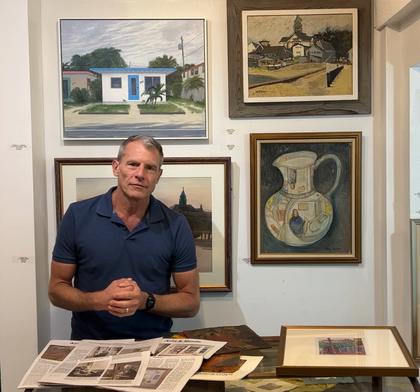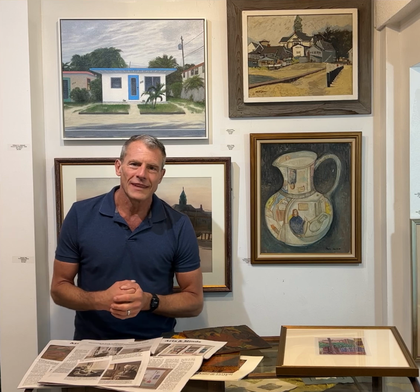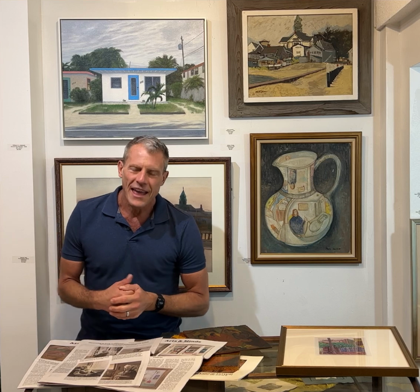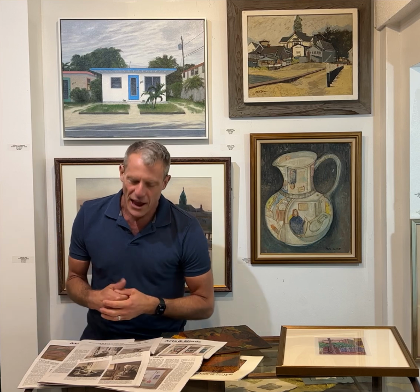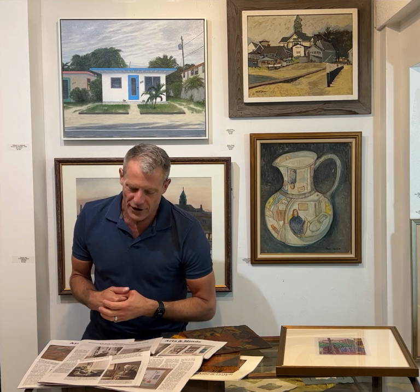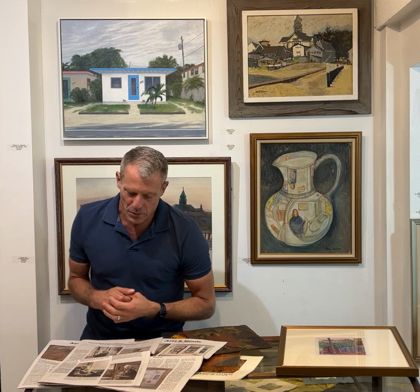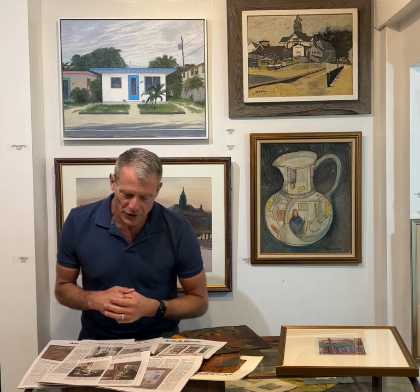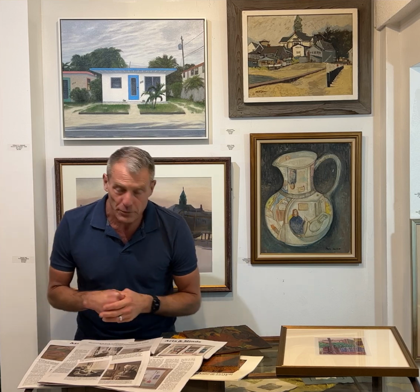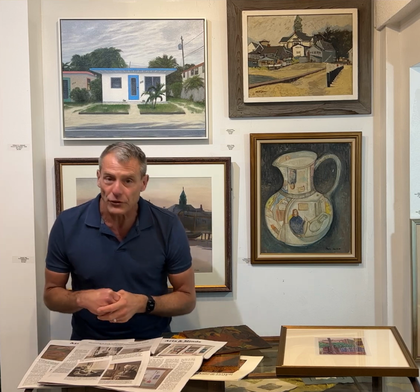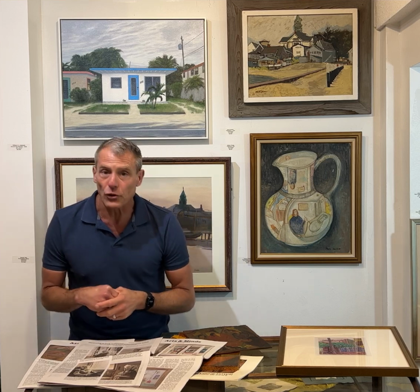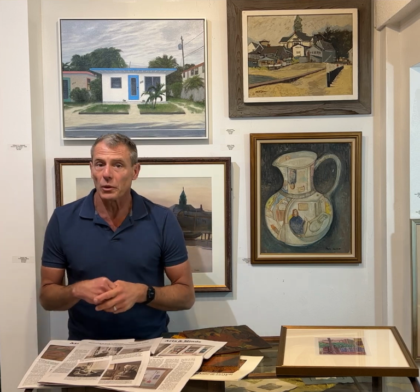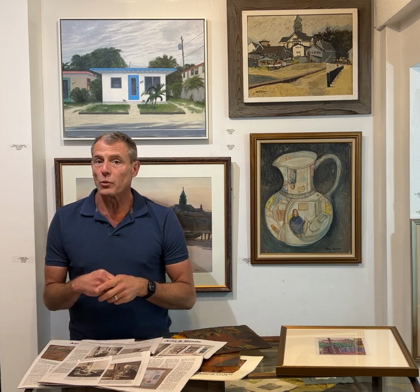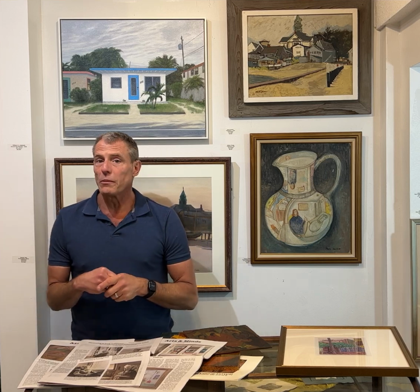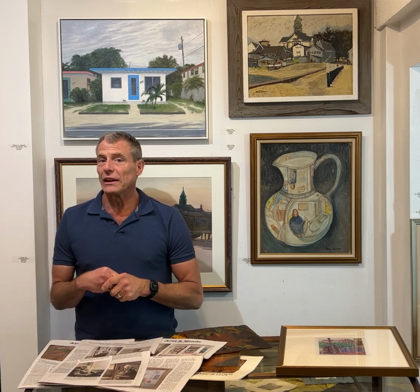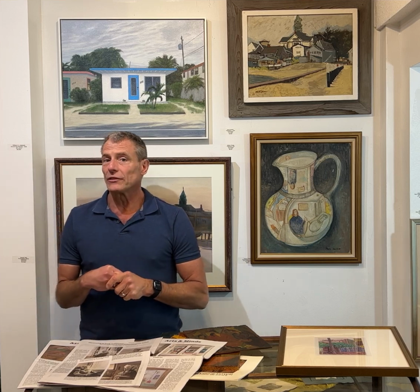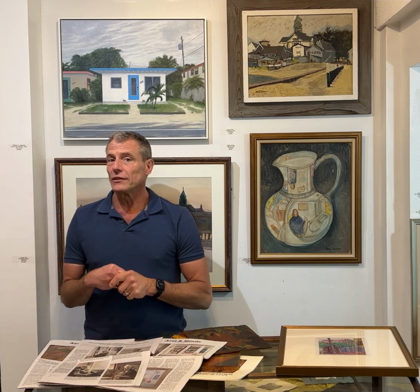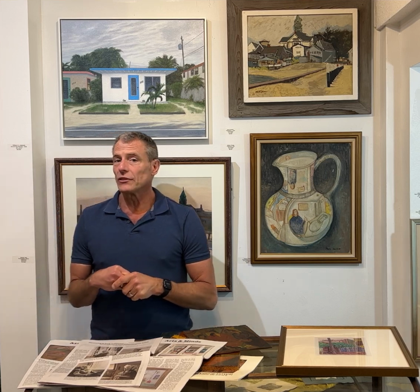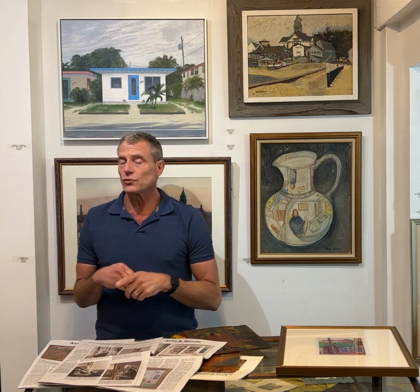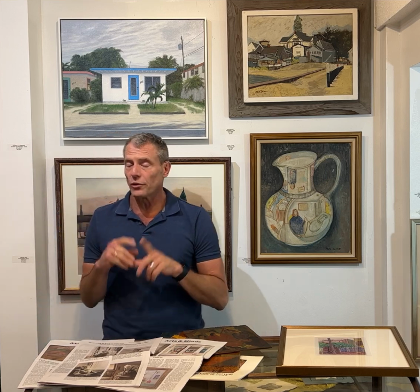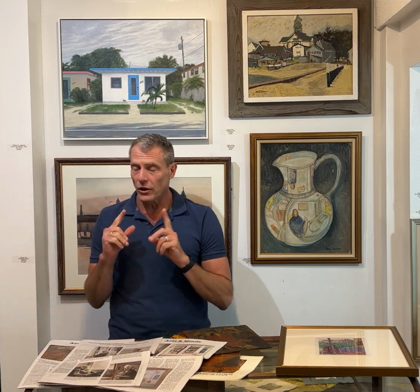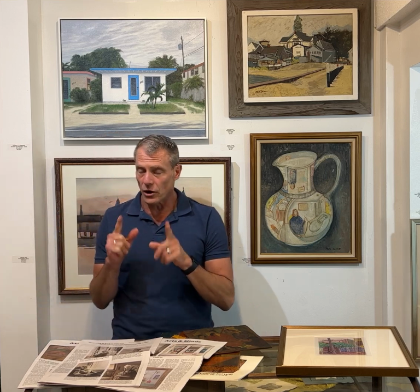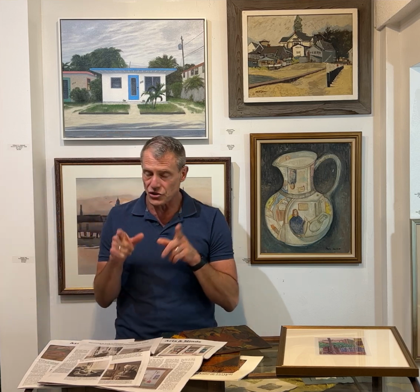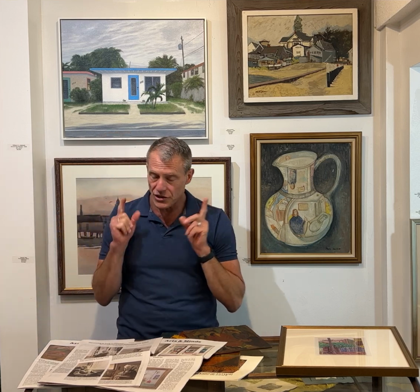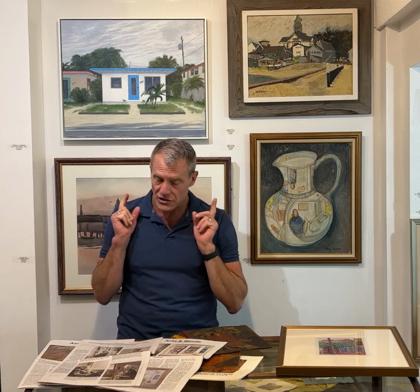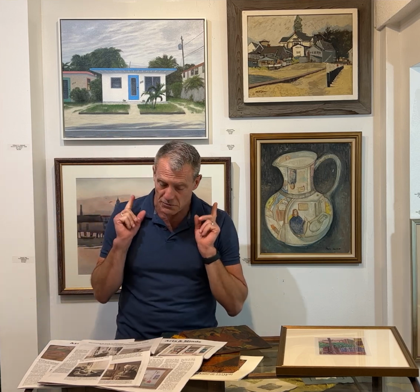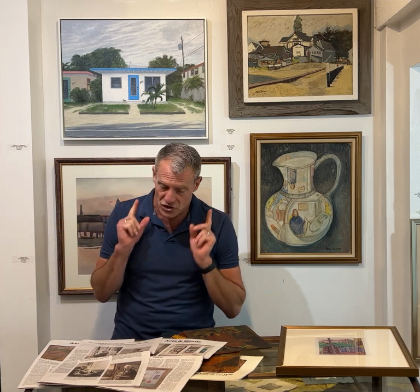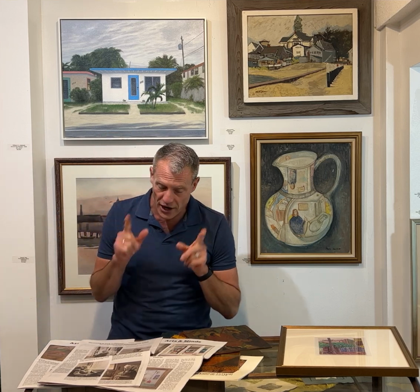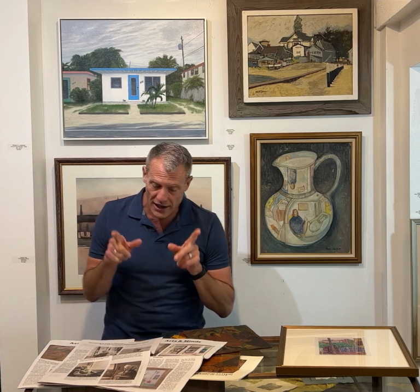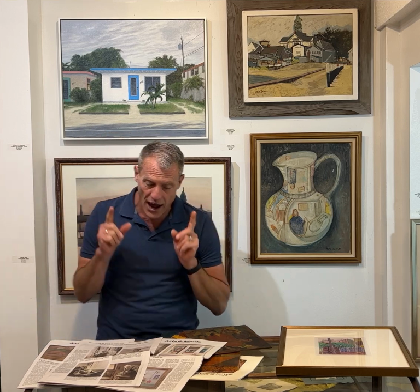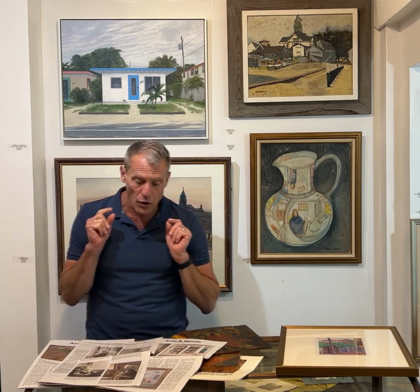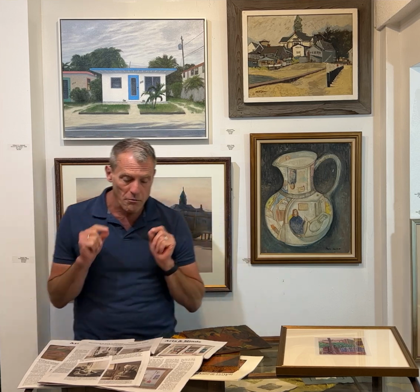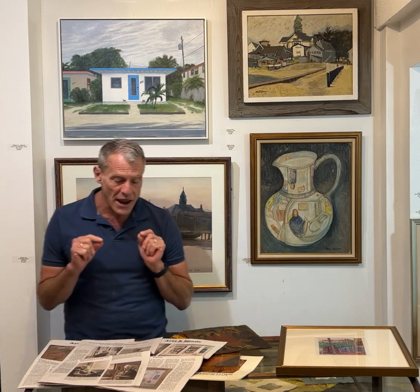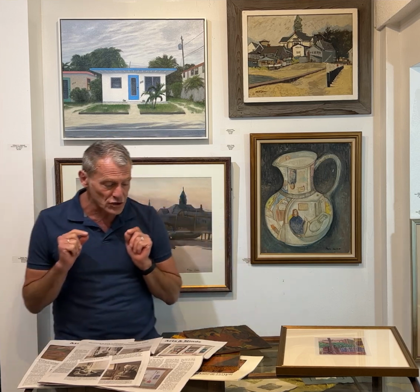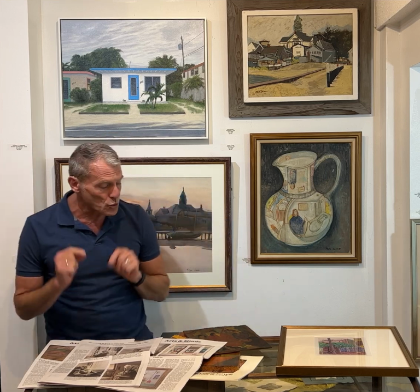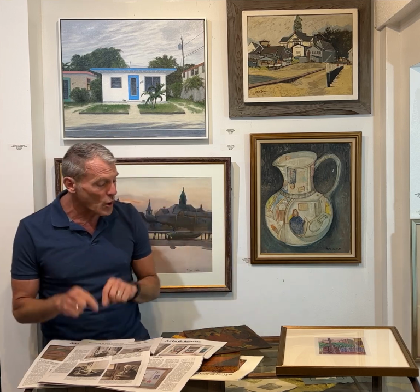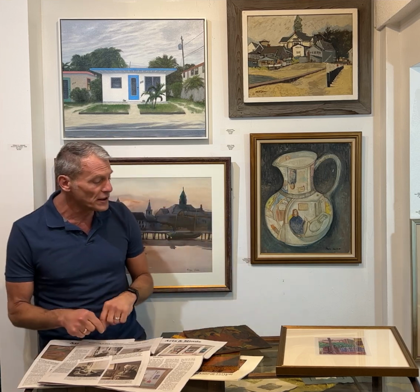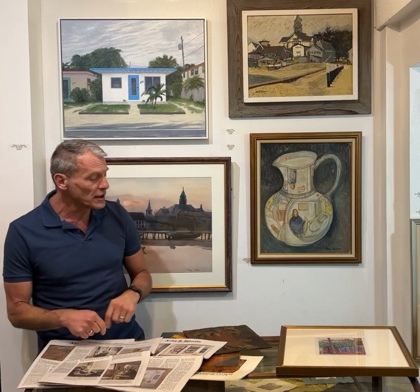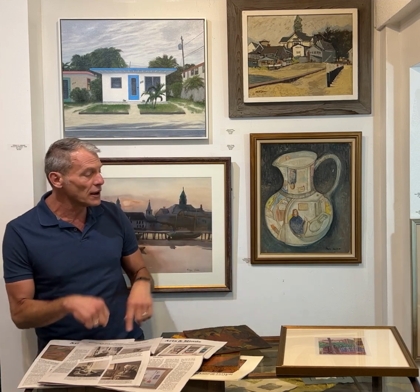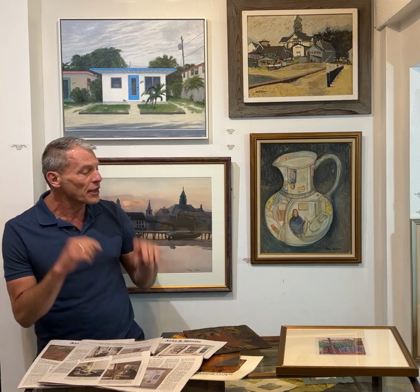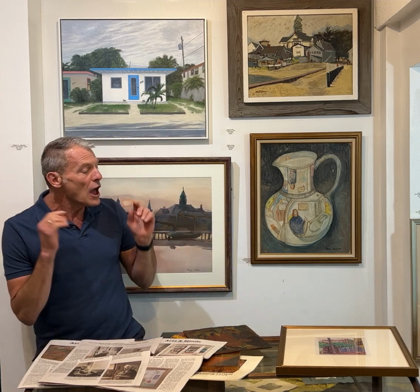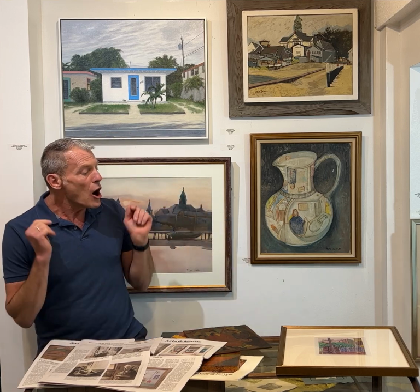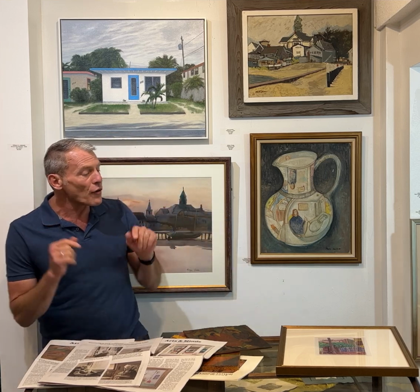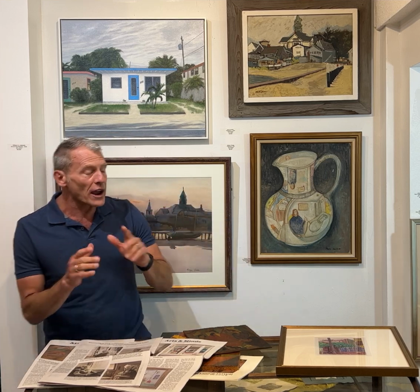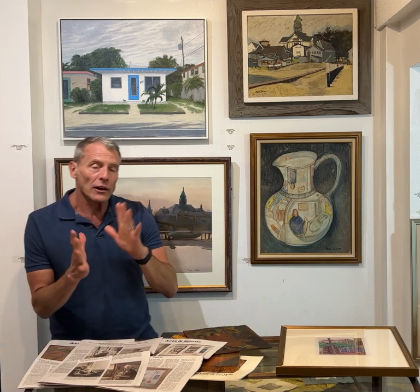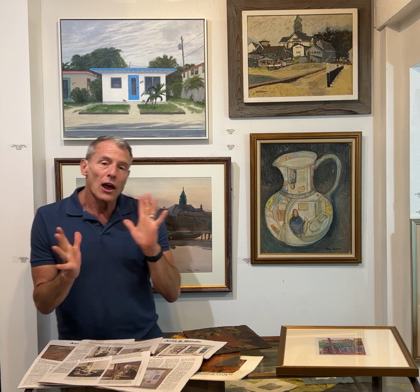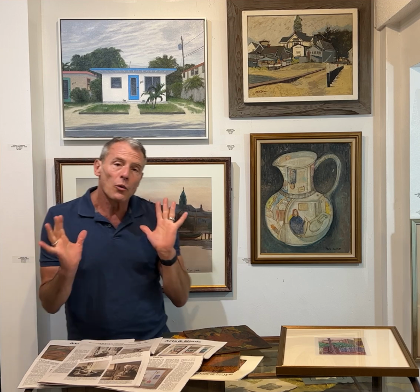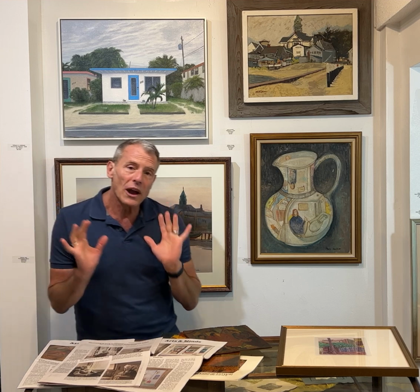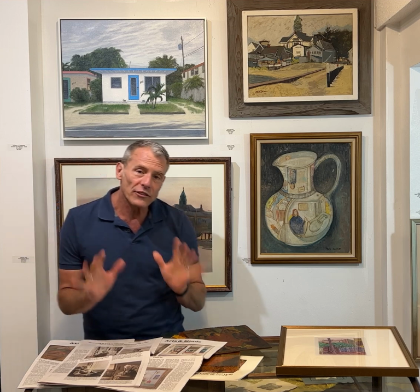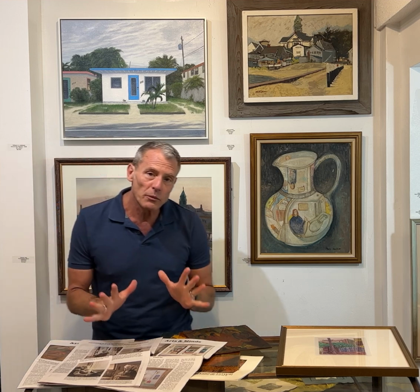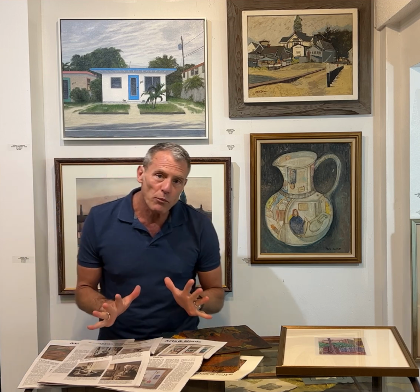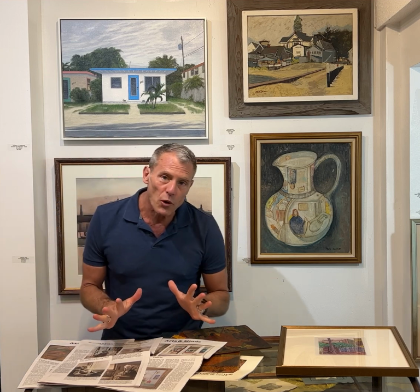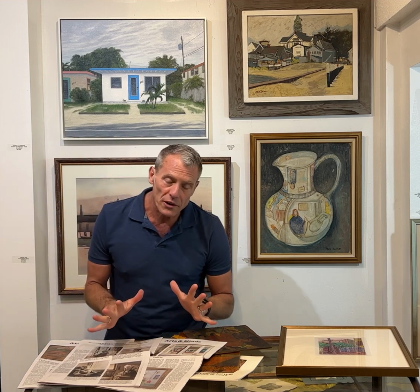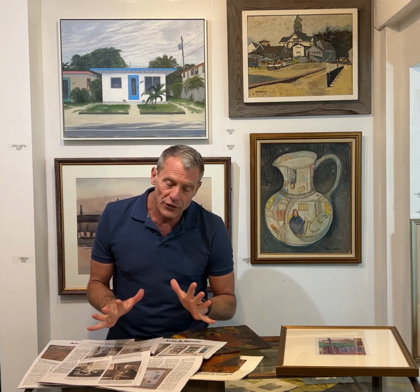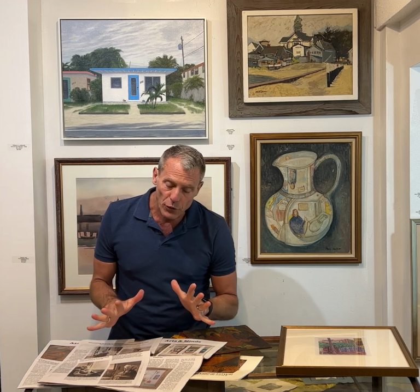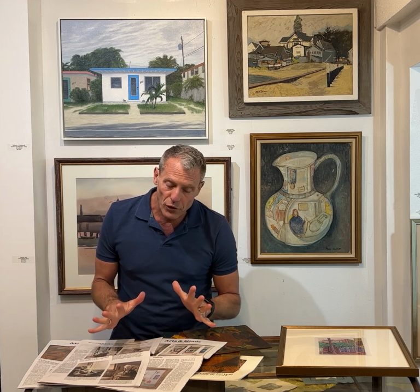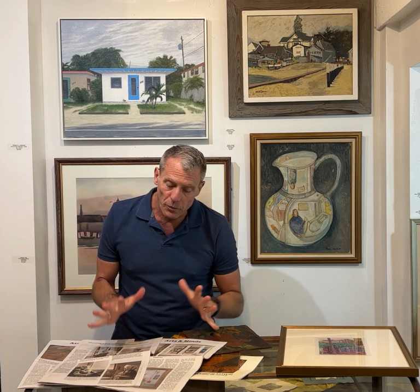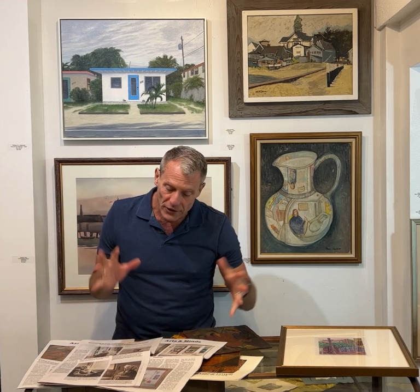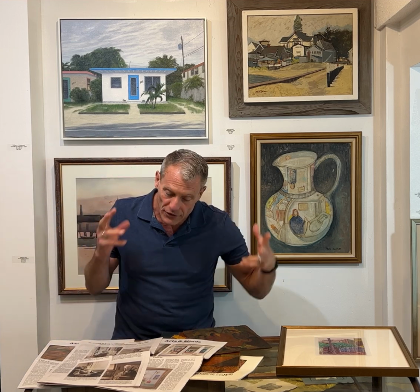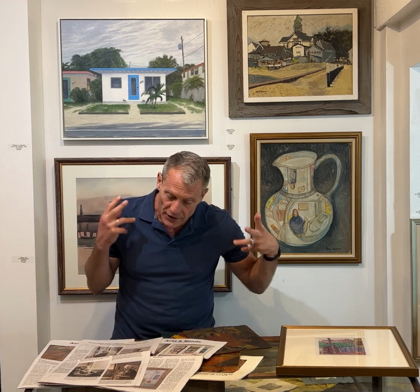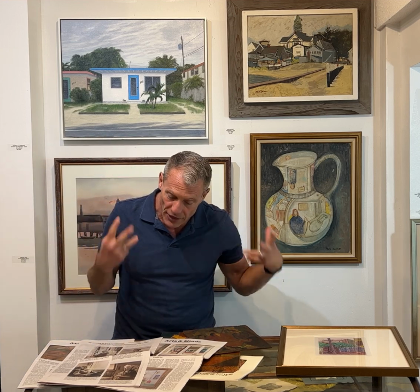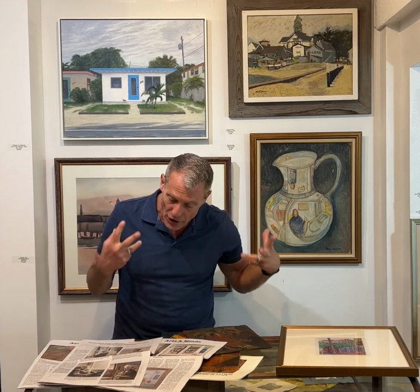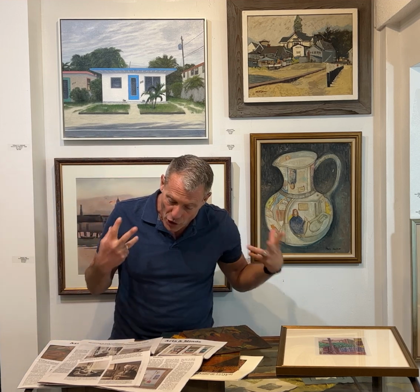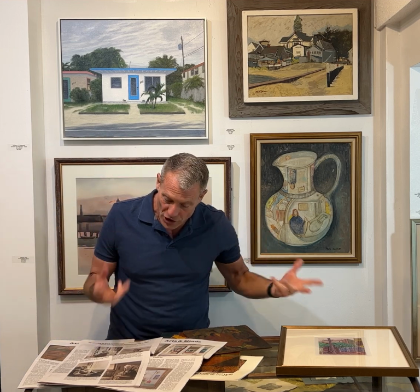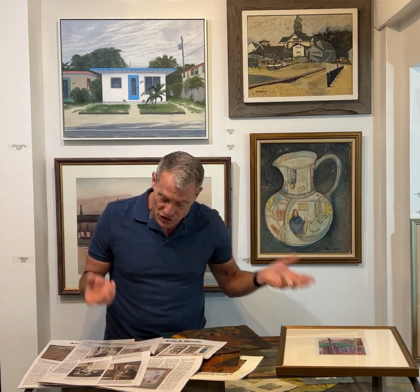Hey everybody, Spencer here with a One Minute Sunday Stroll. The auction is up — check it out — May 20th. We've got some important historical pieces in the auction.